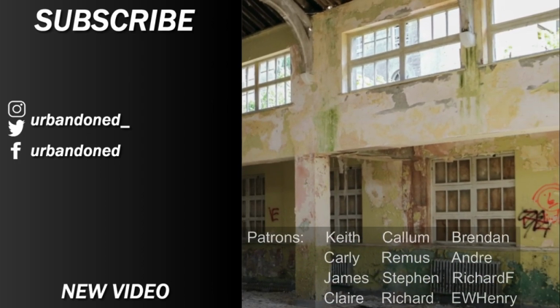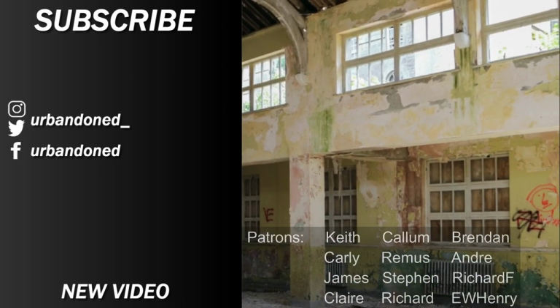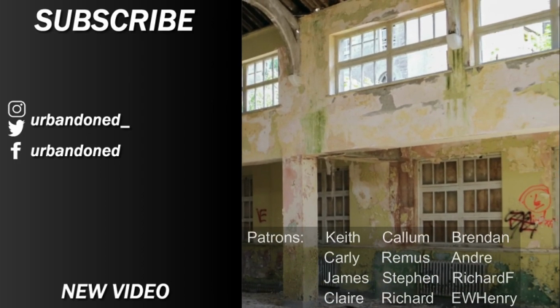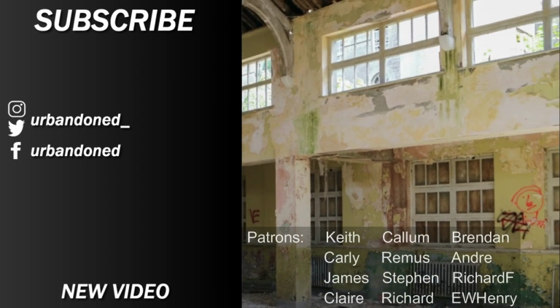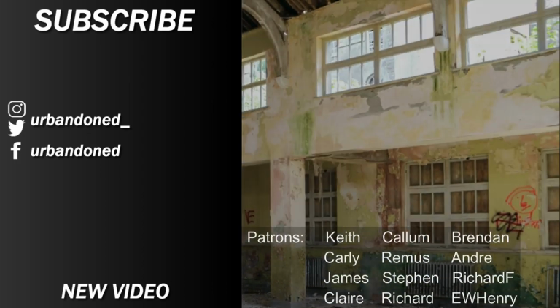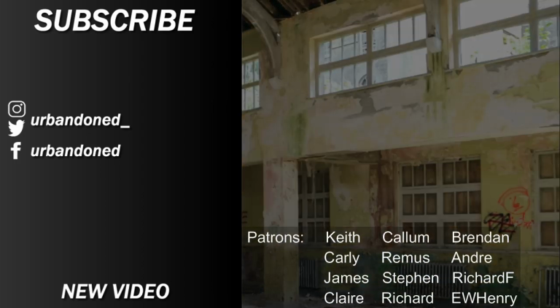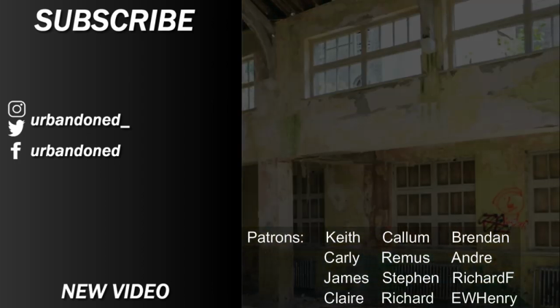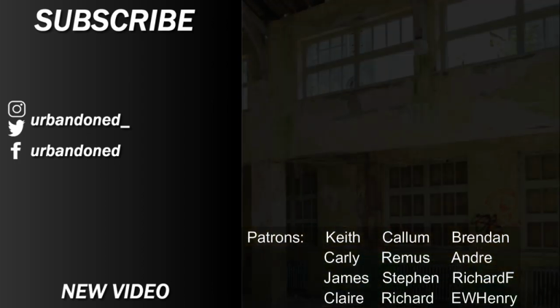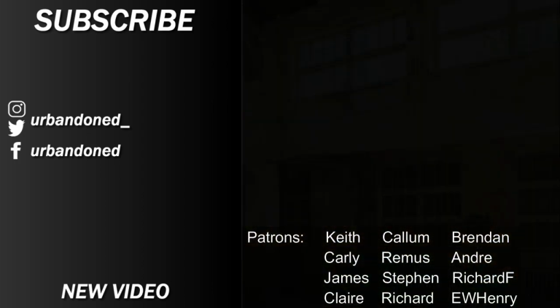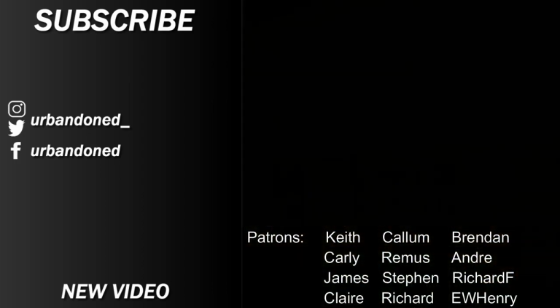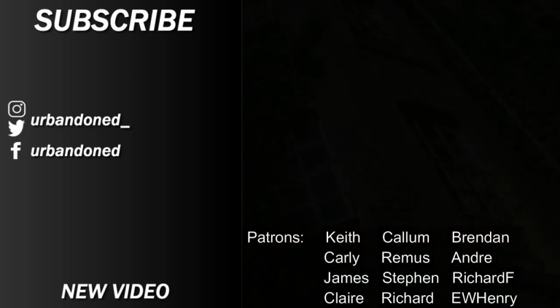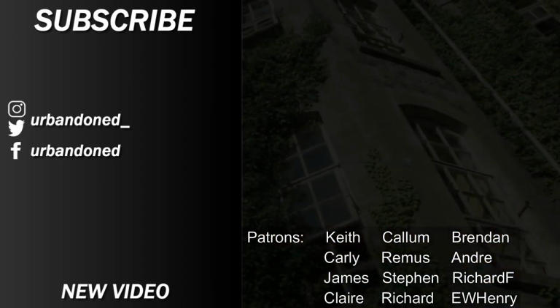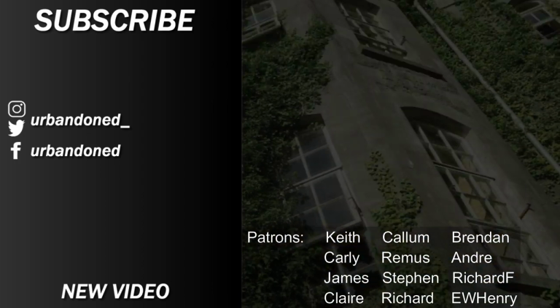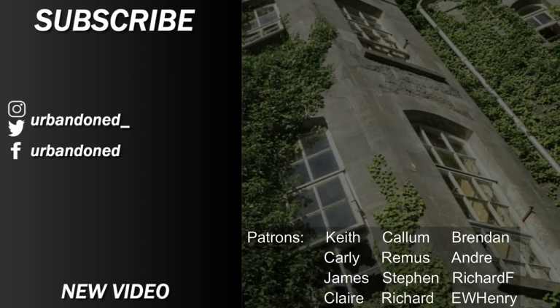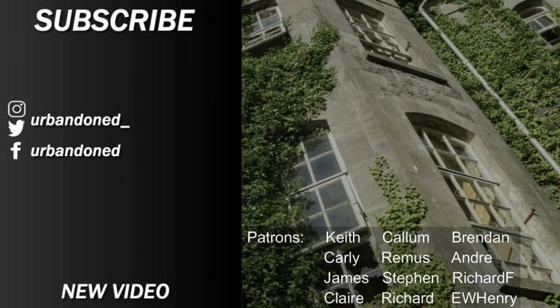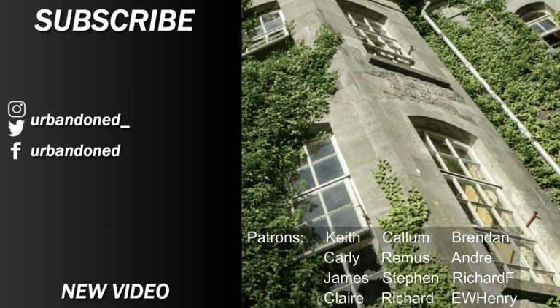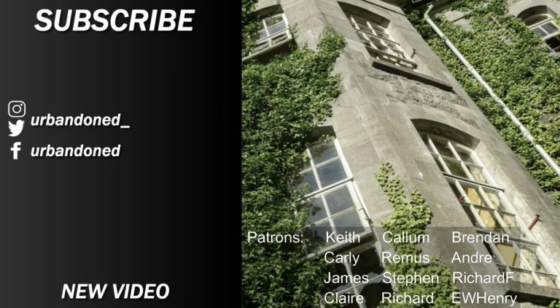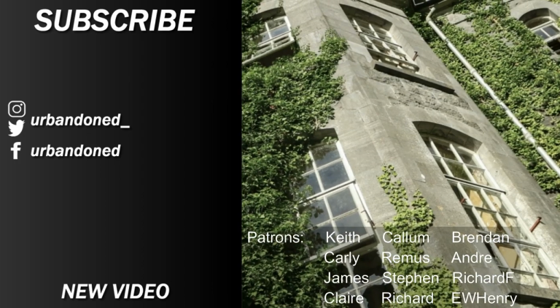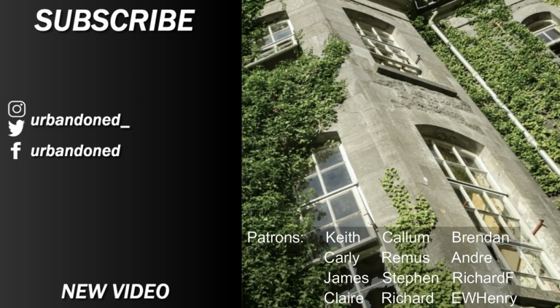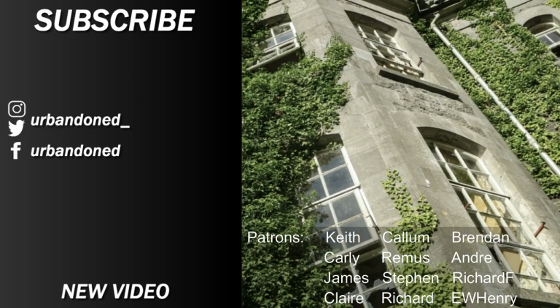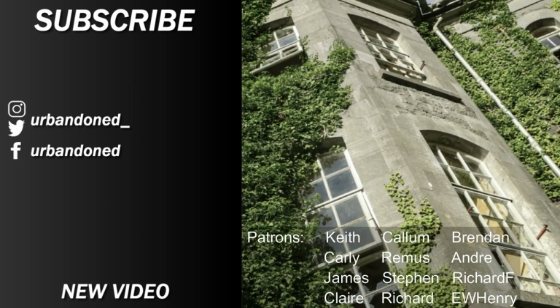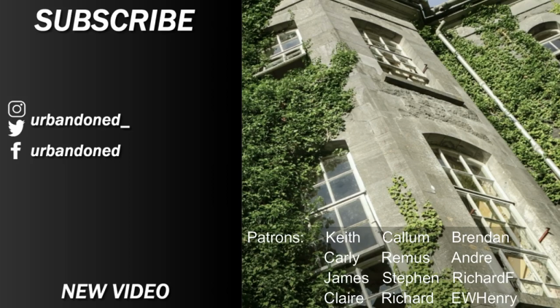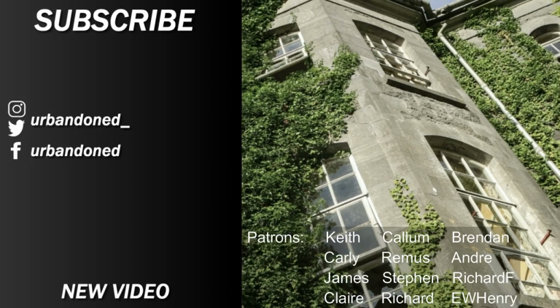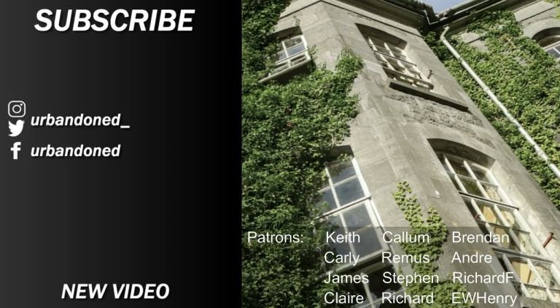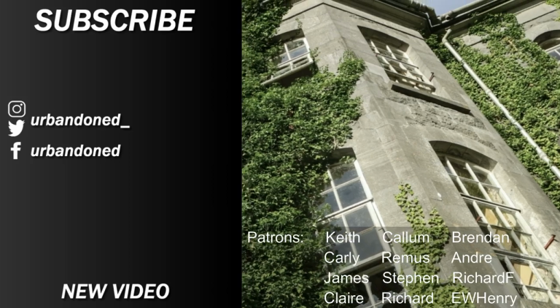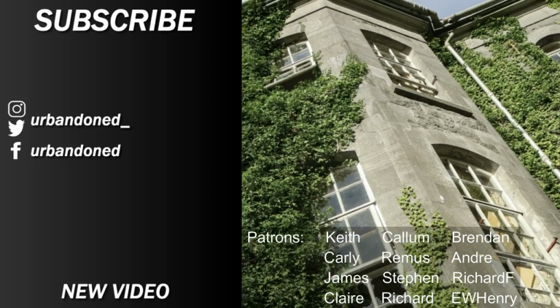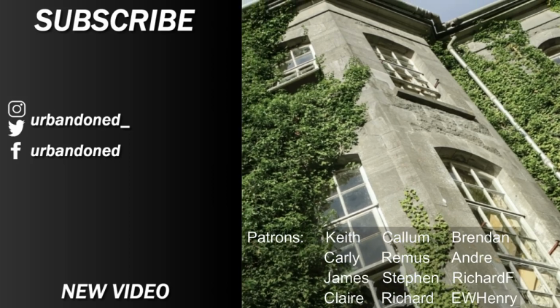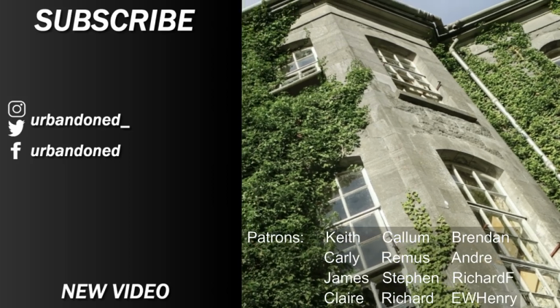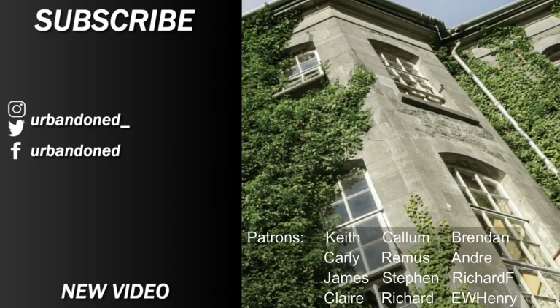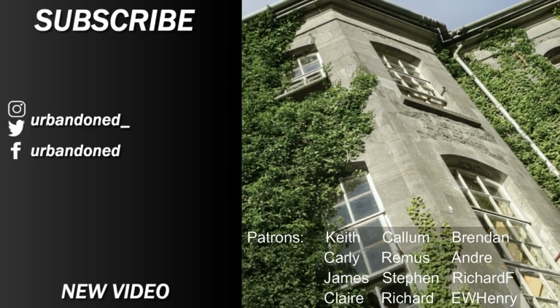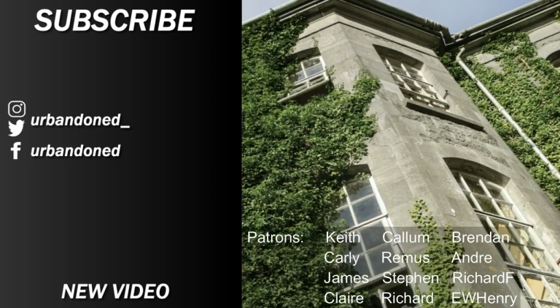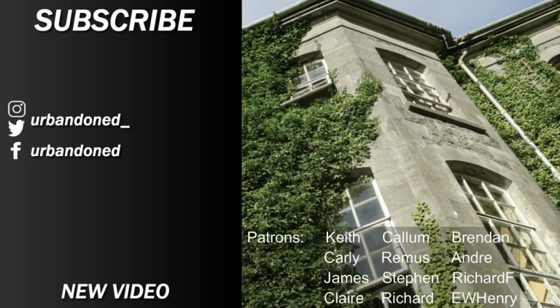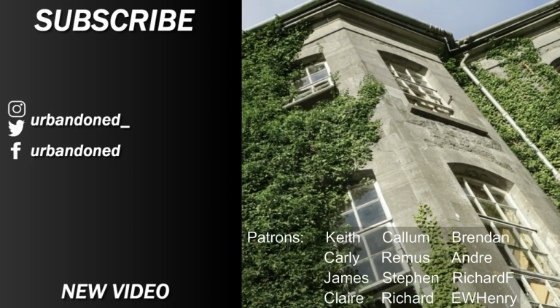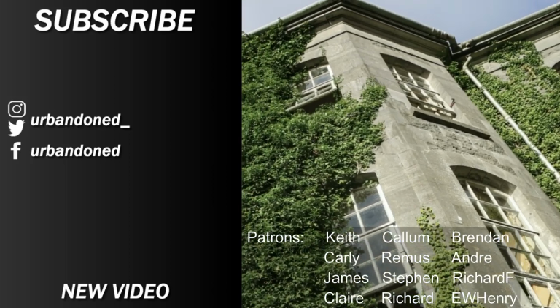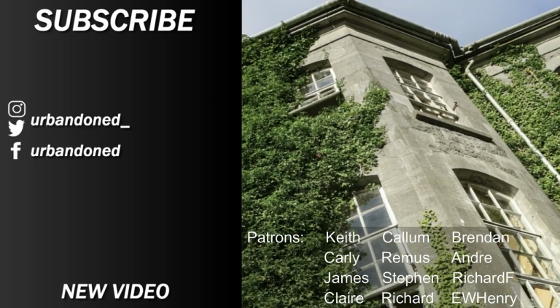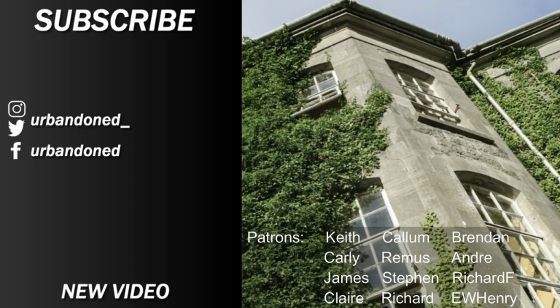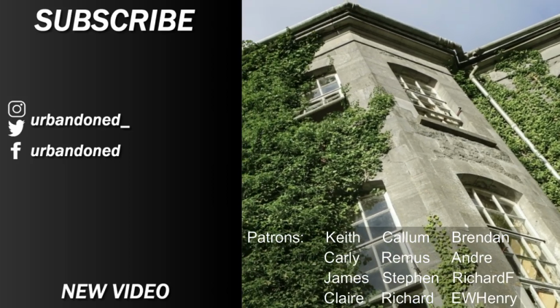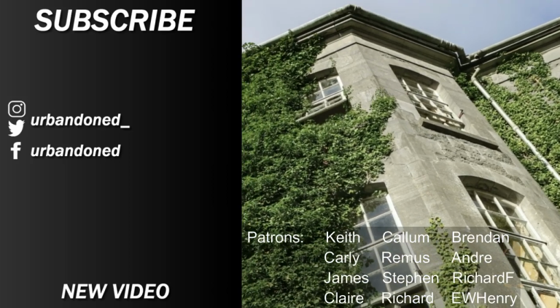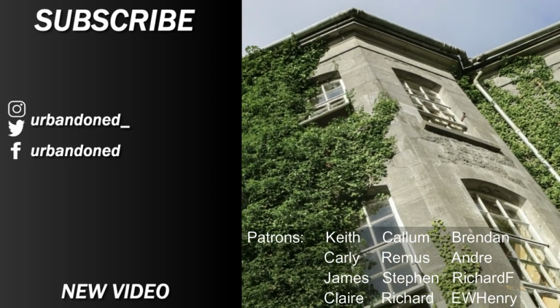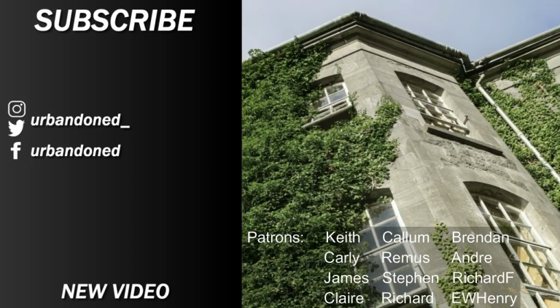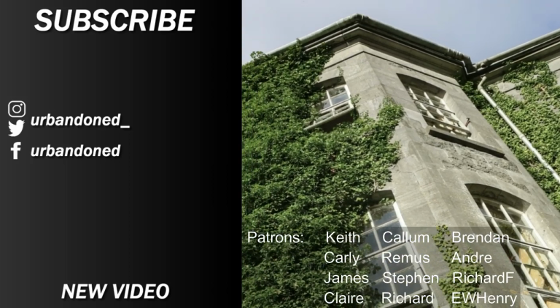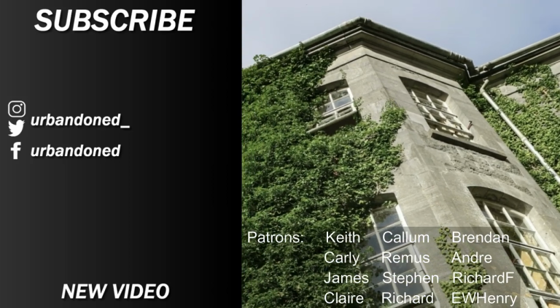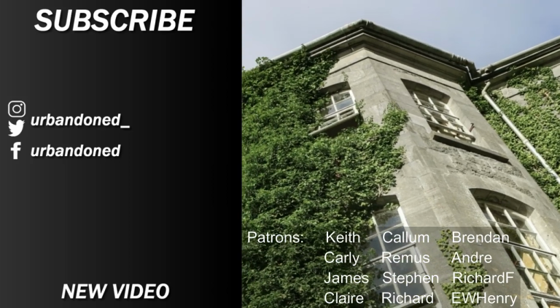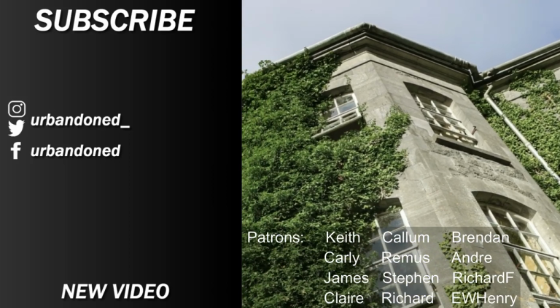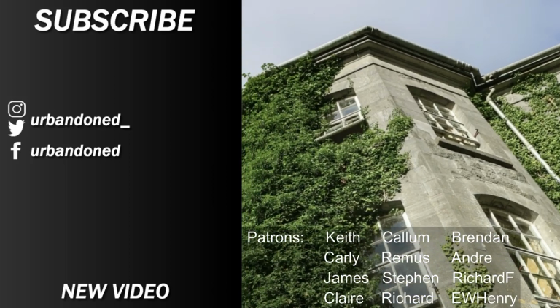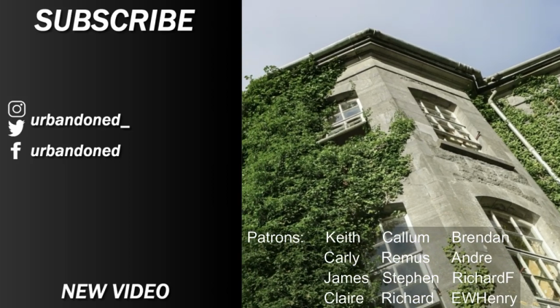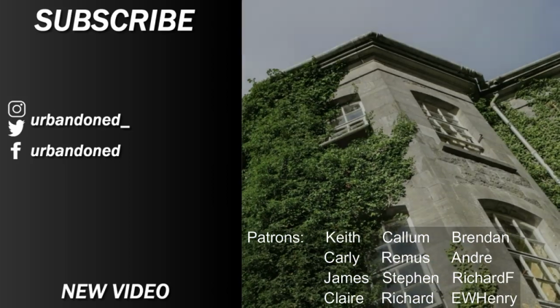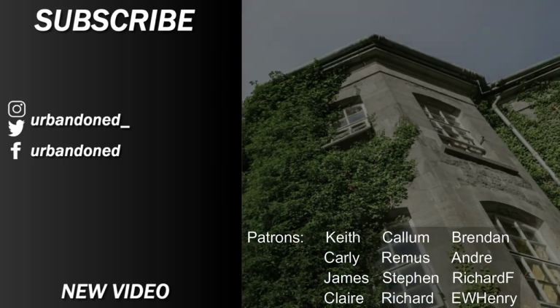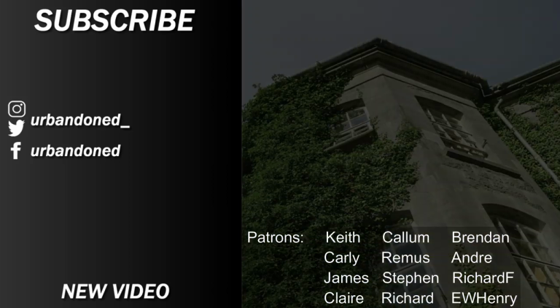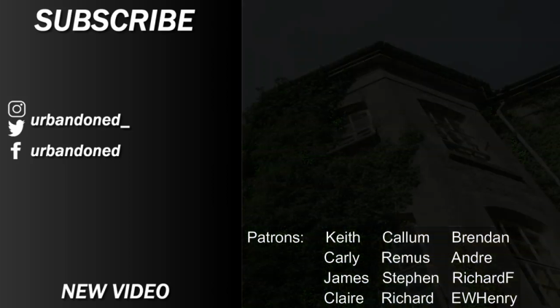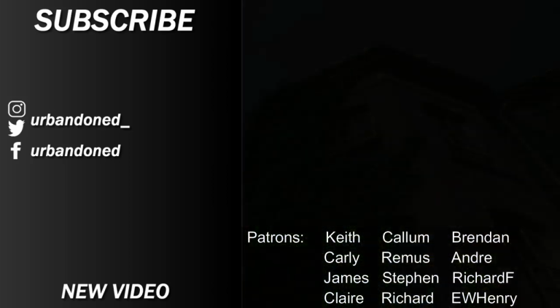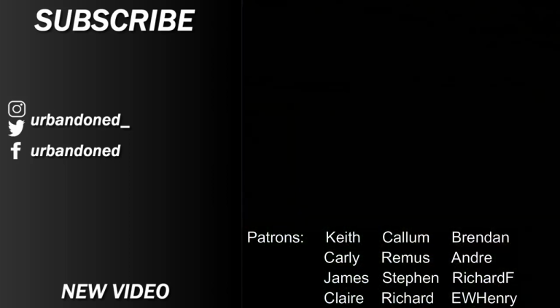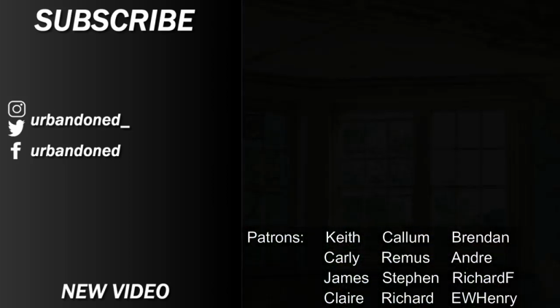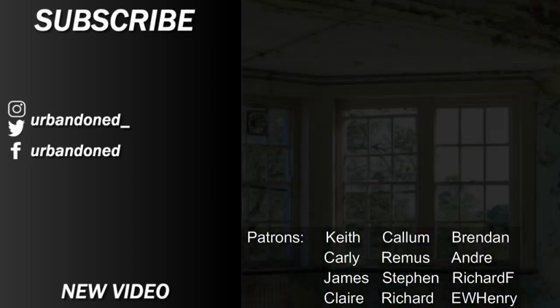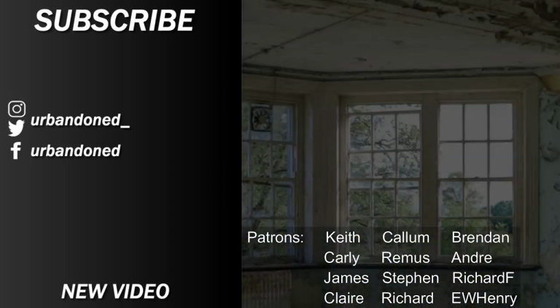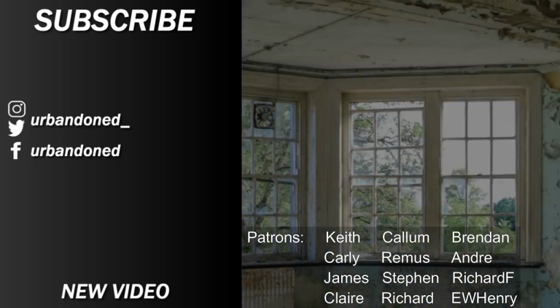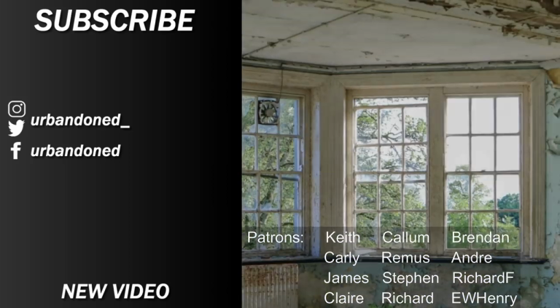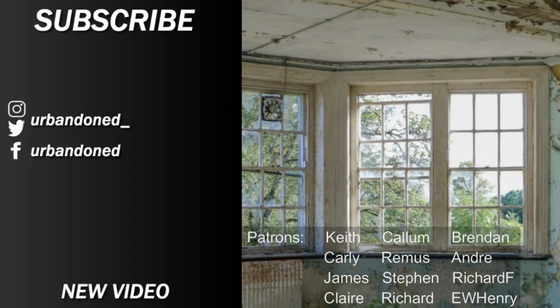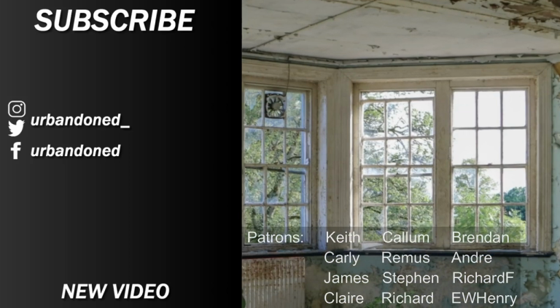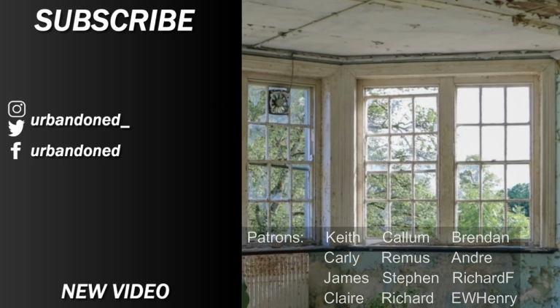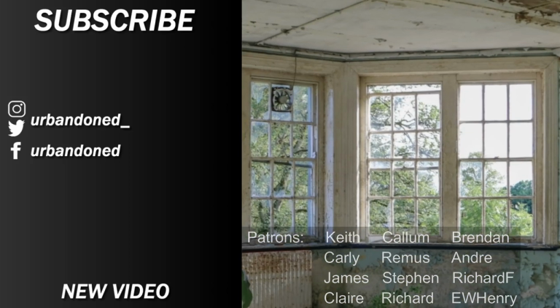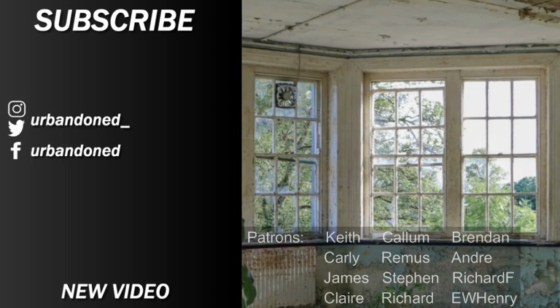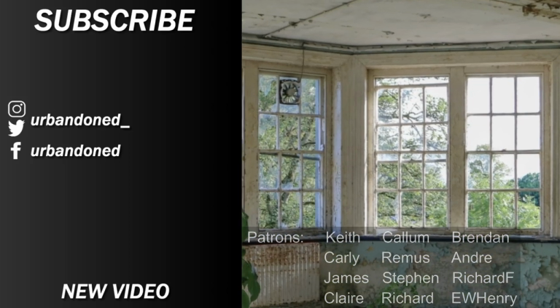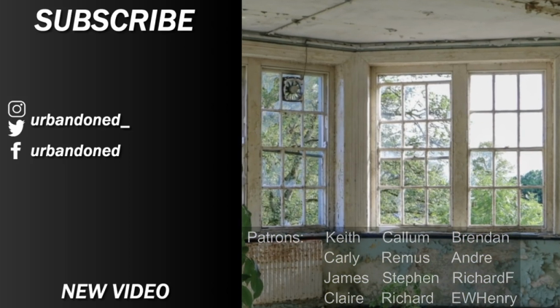Thanks for watching our latest episode. This was the last bit of footage filmed on our island trip. You can watch the whole series linked in the description. See you next time.